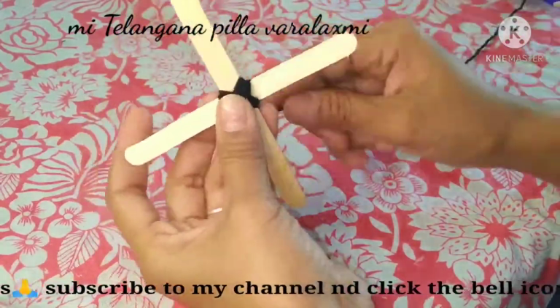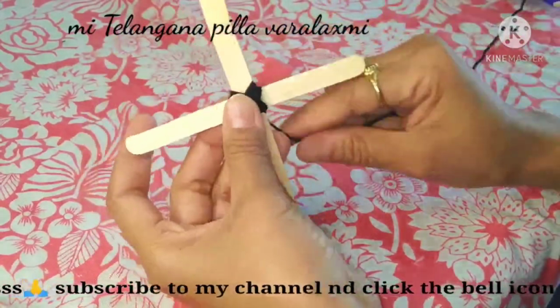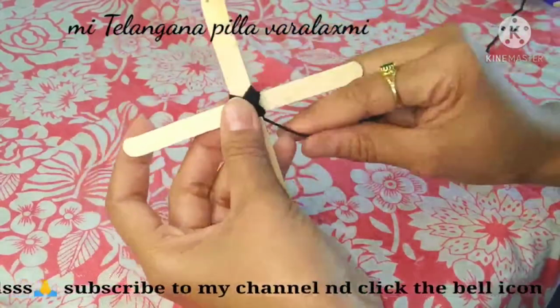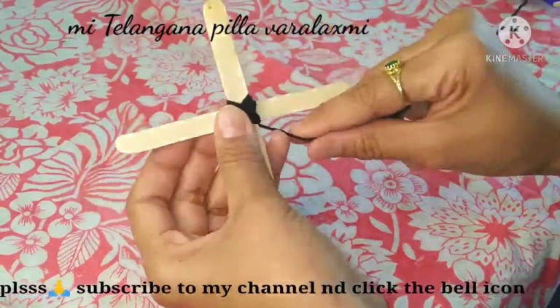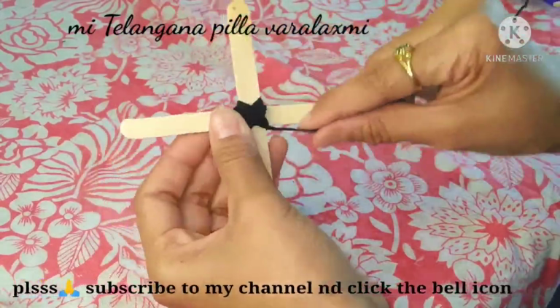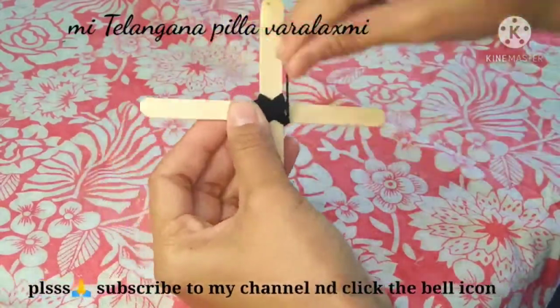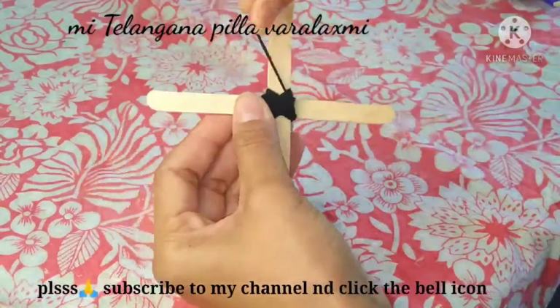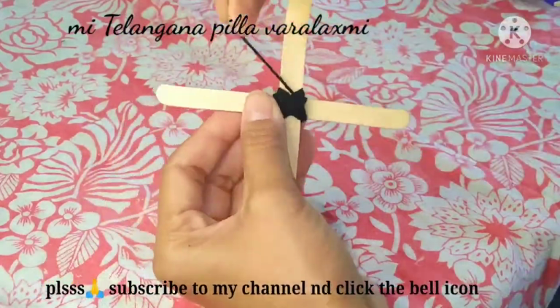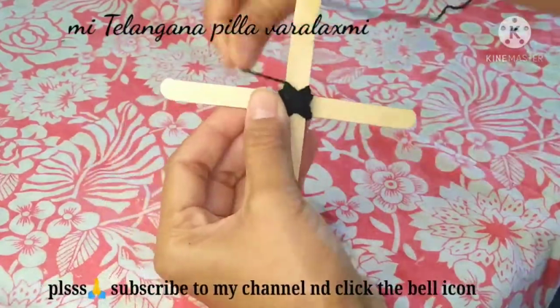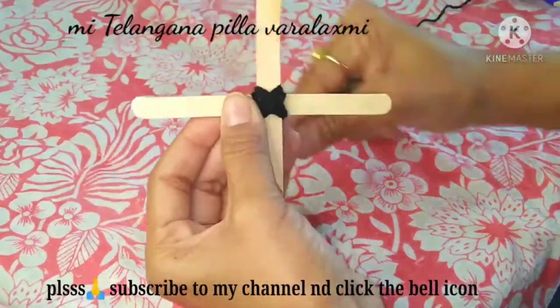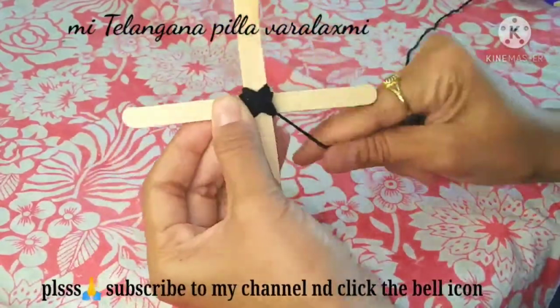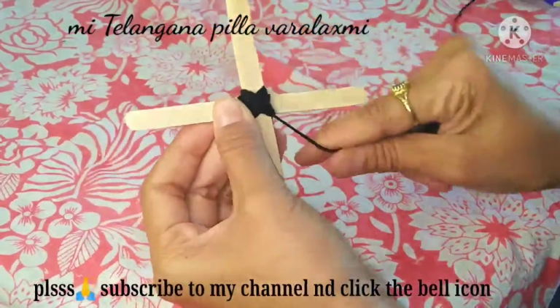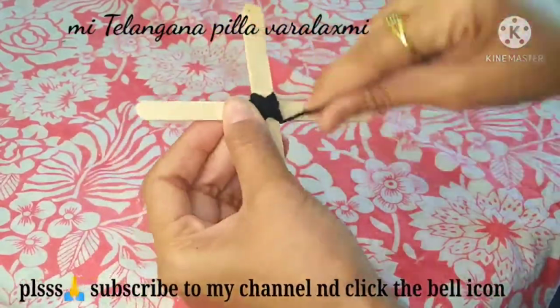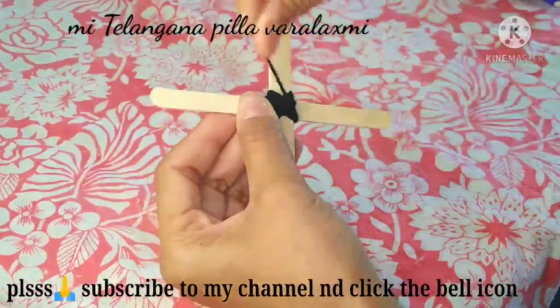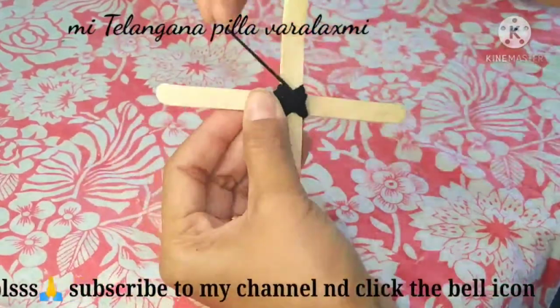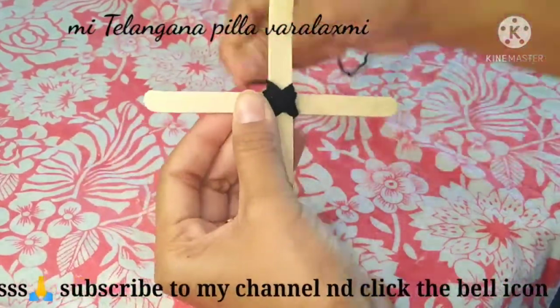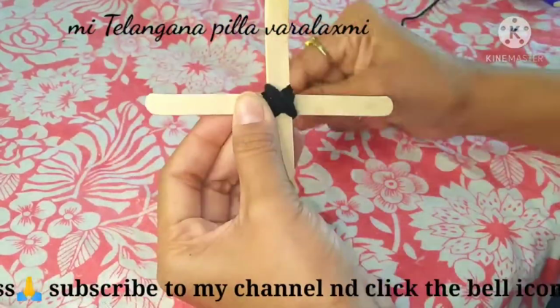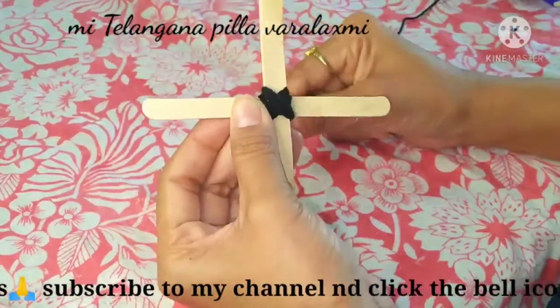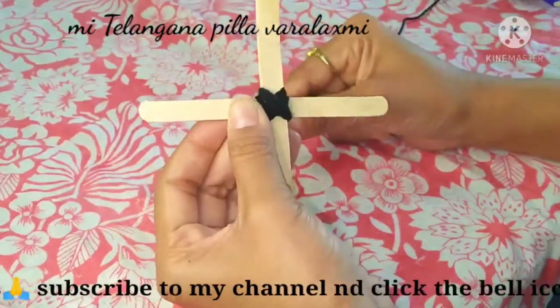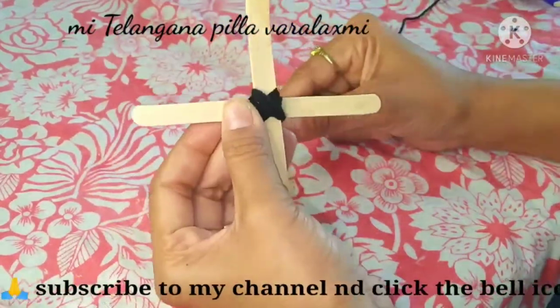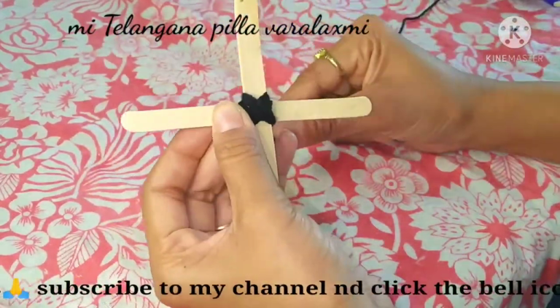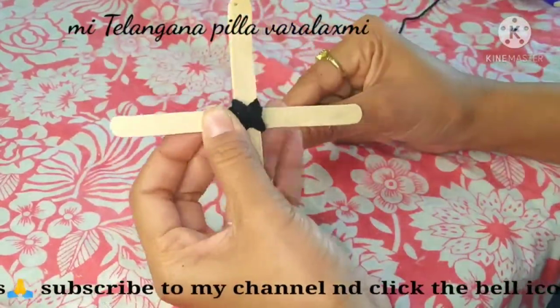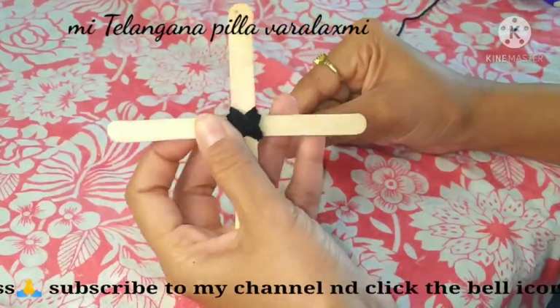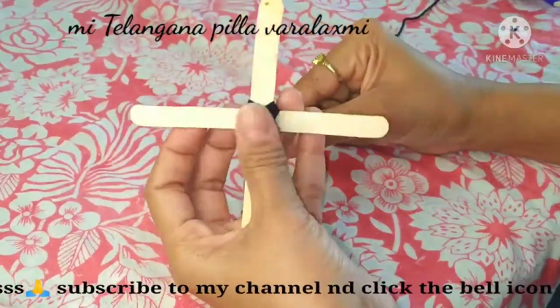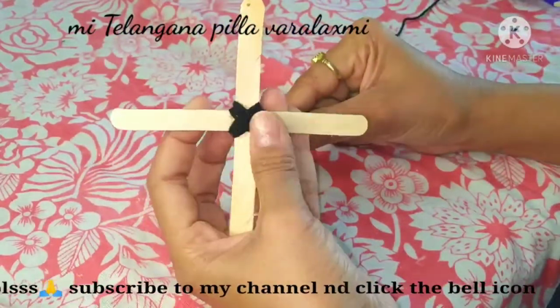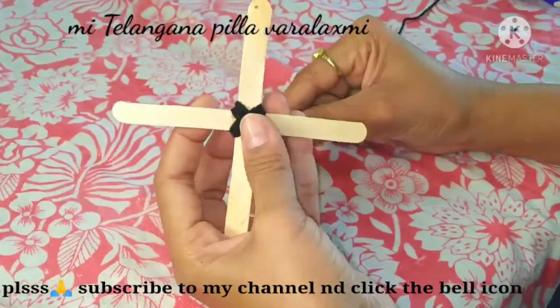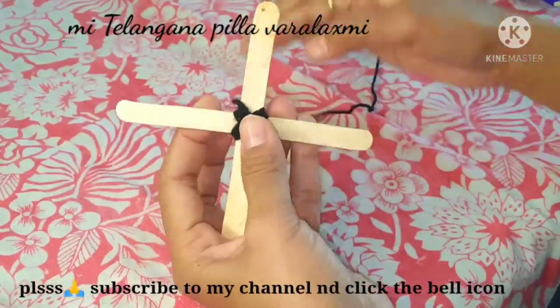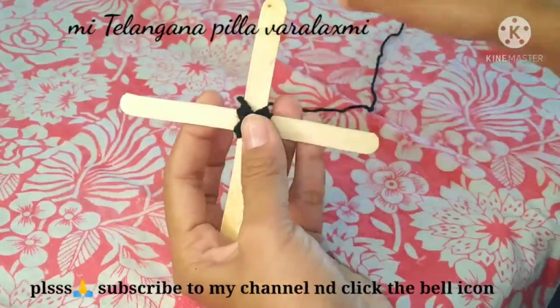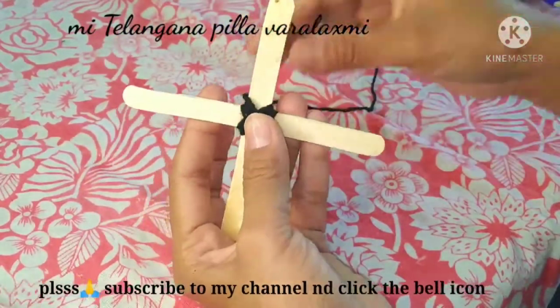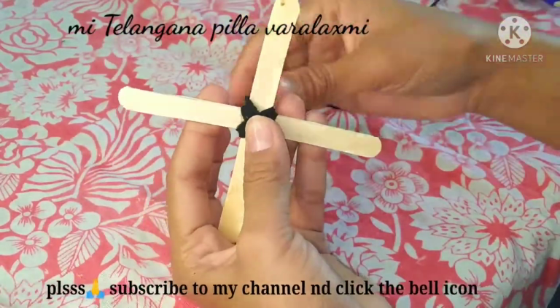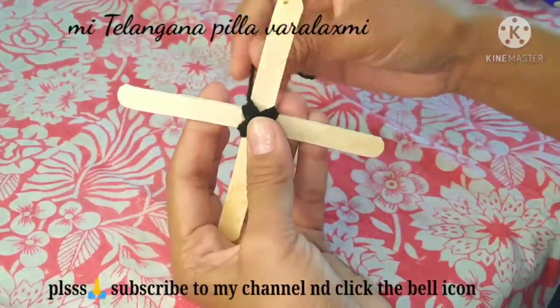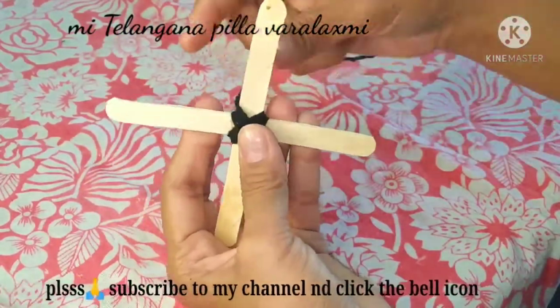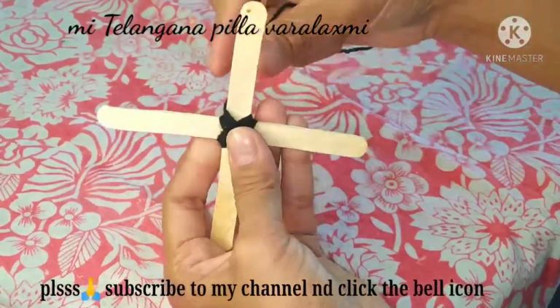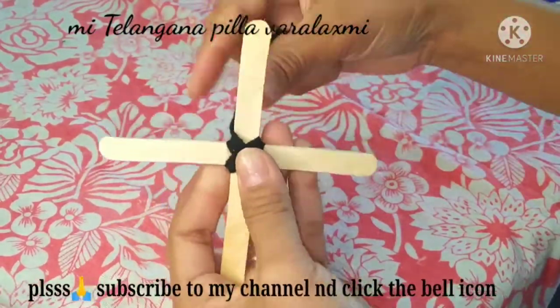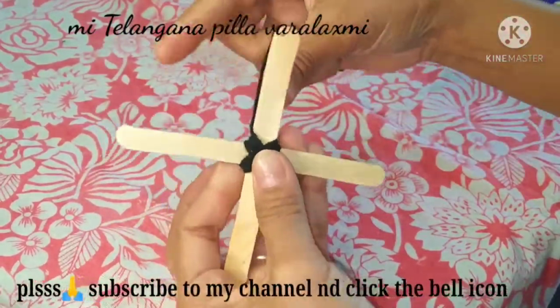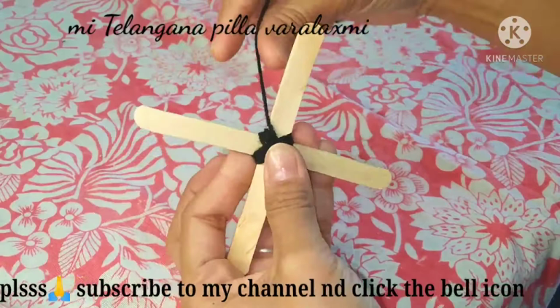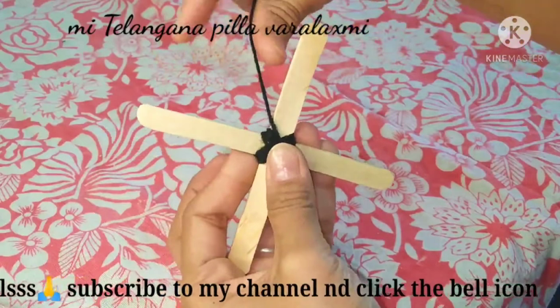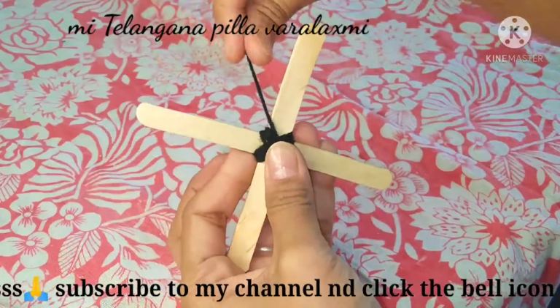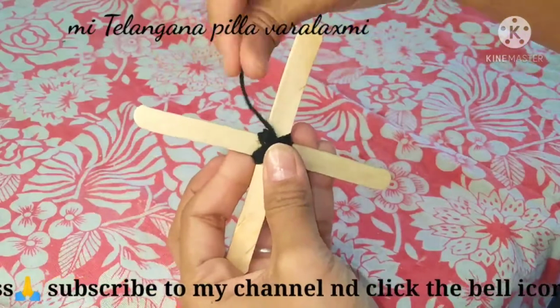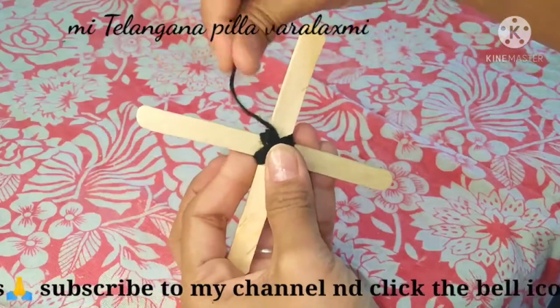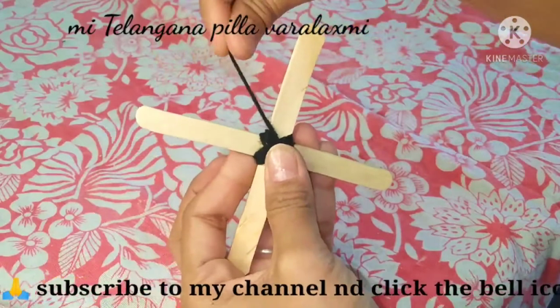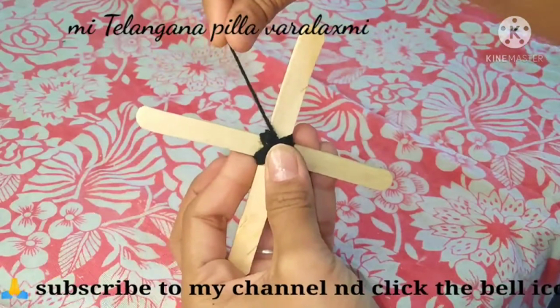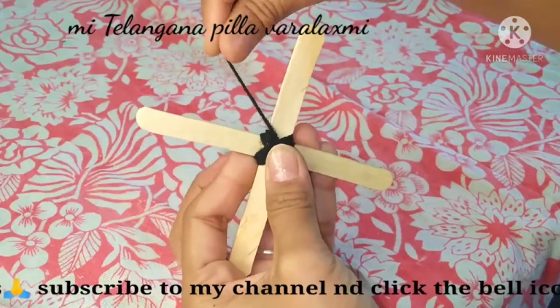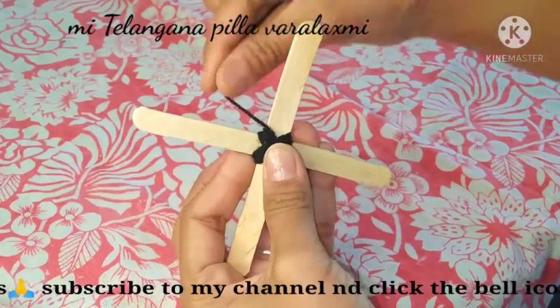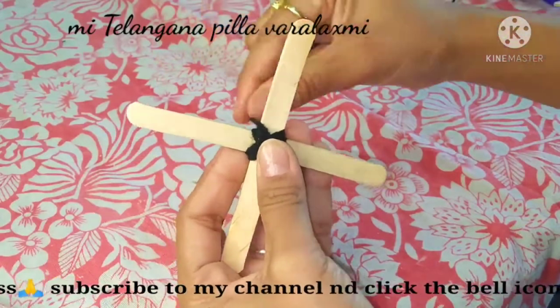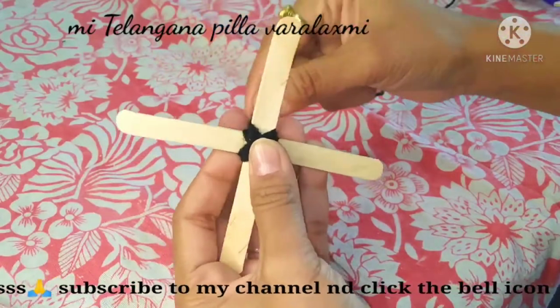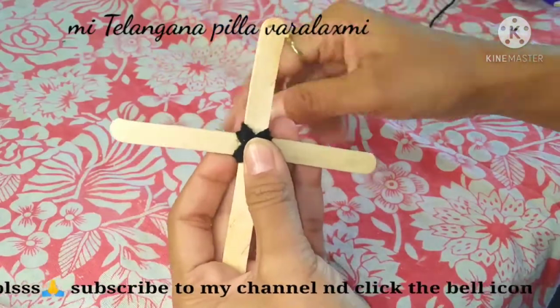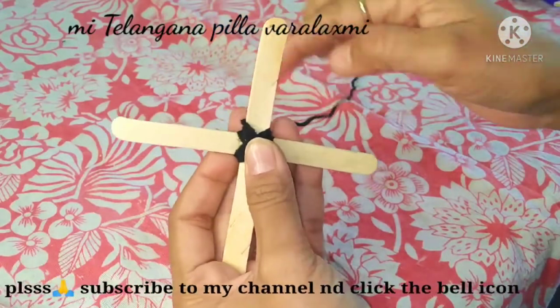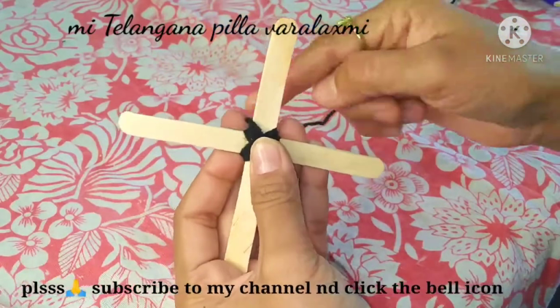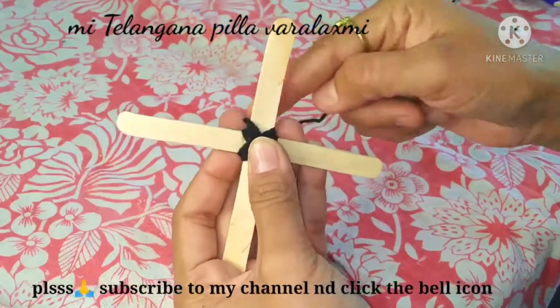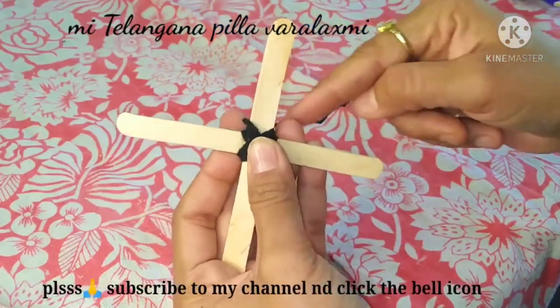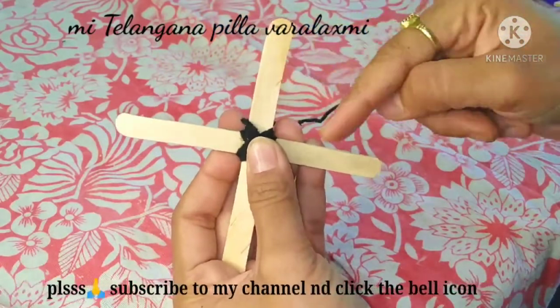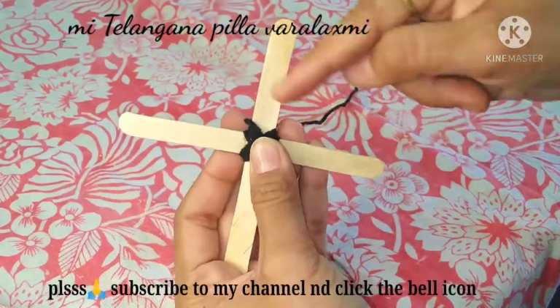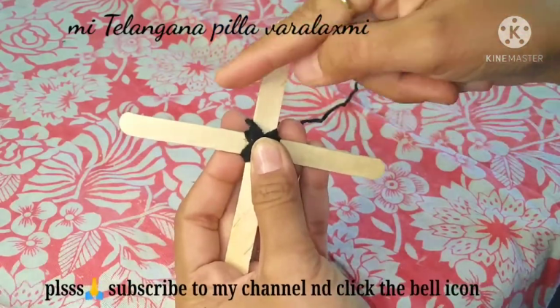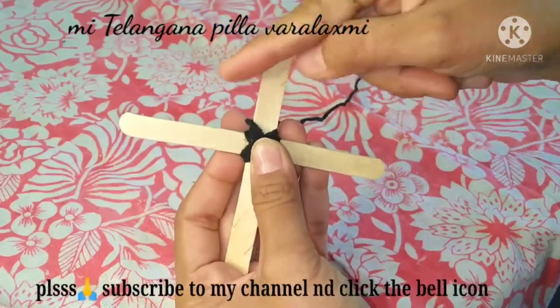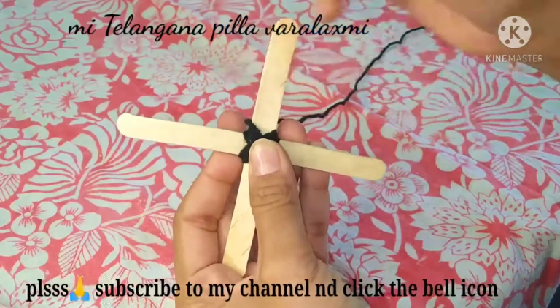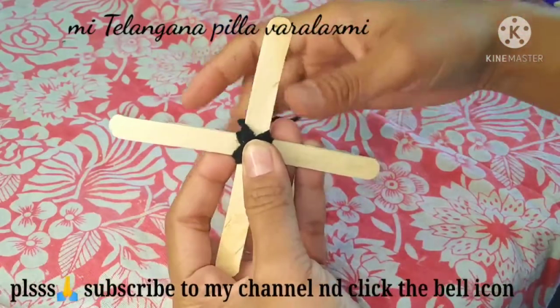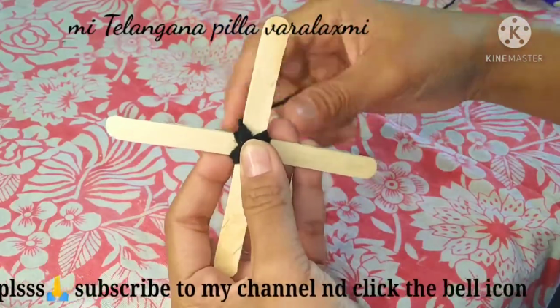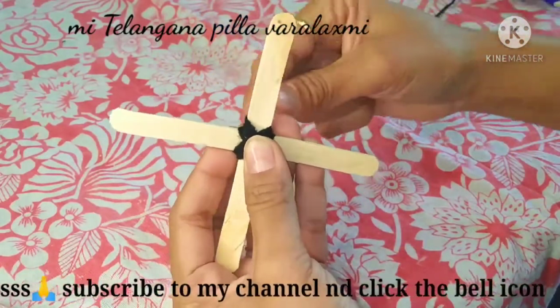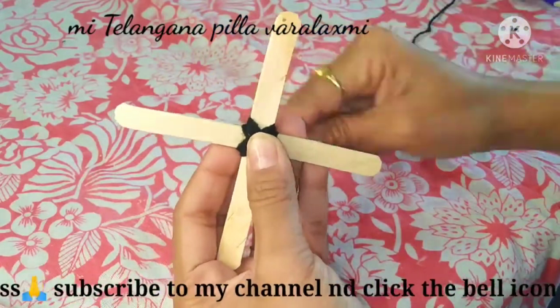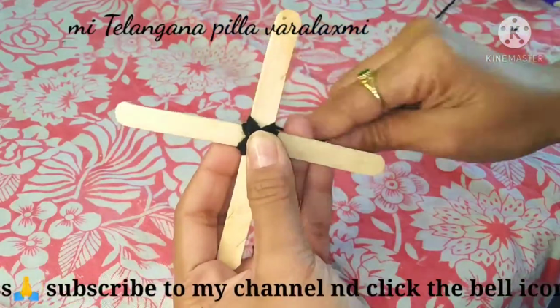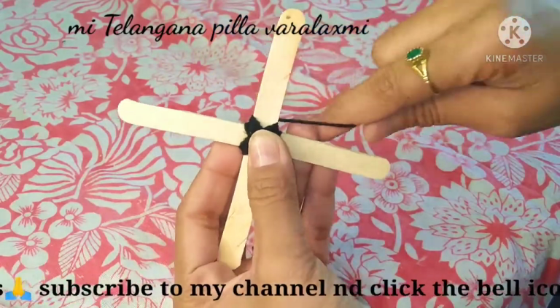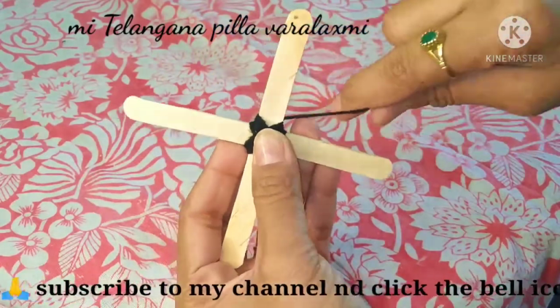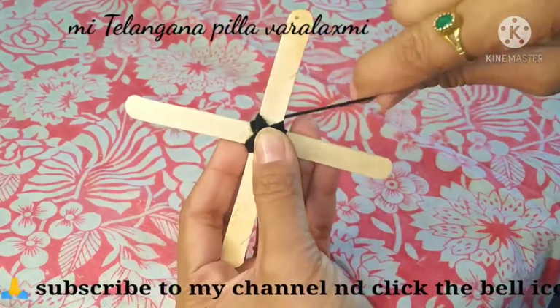If we work on the cross — if you want to make a cross — you will be able to make a cross.